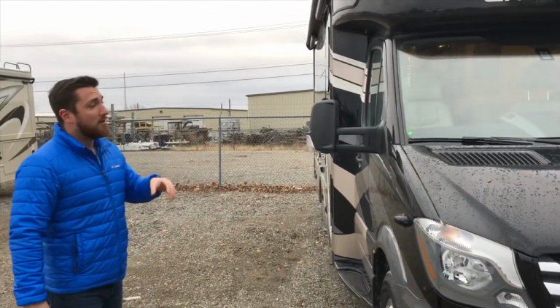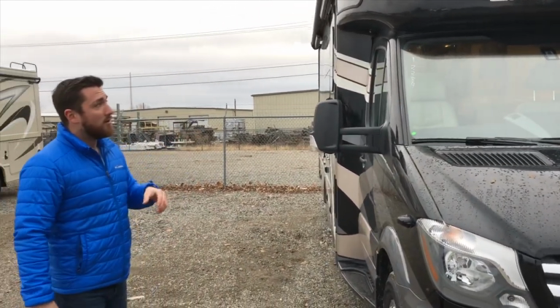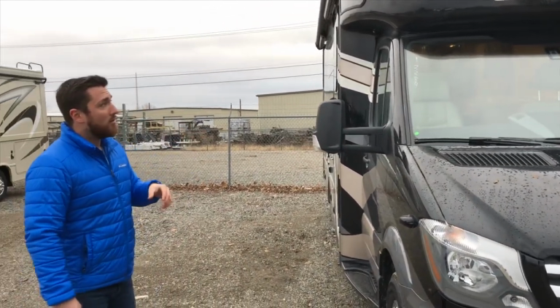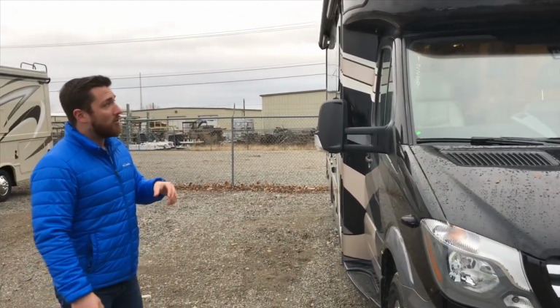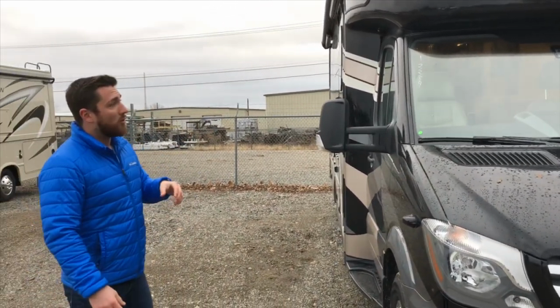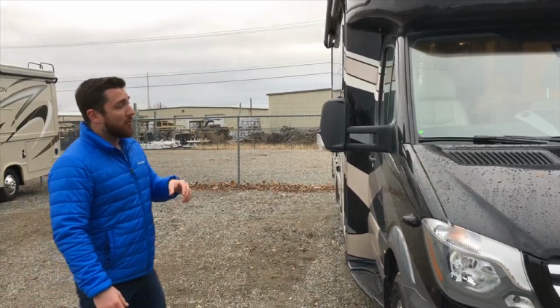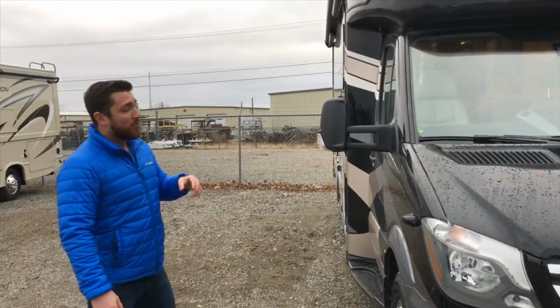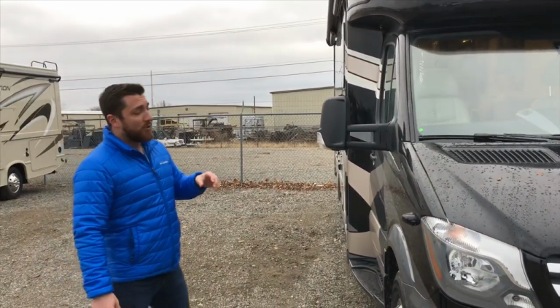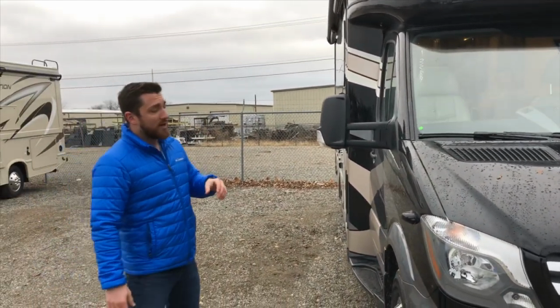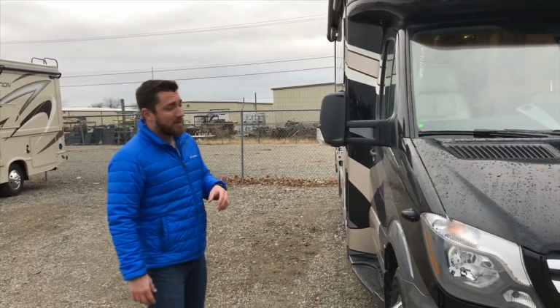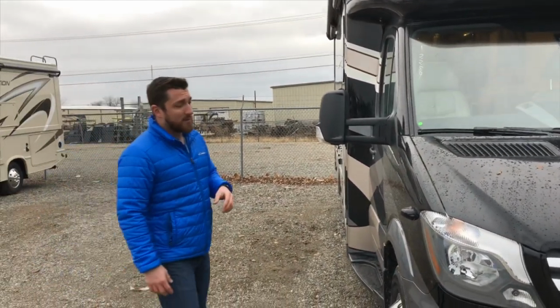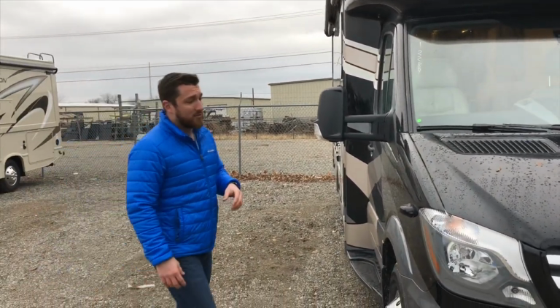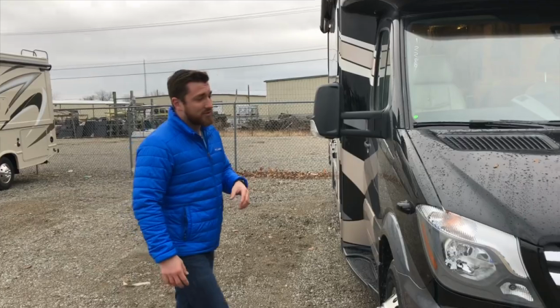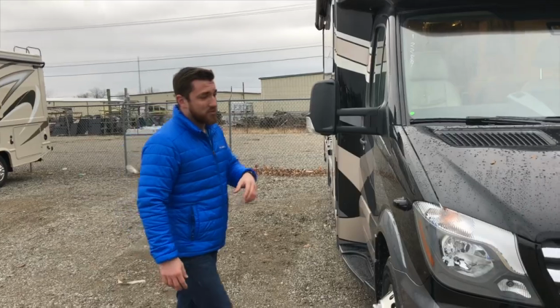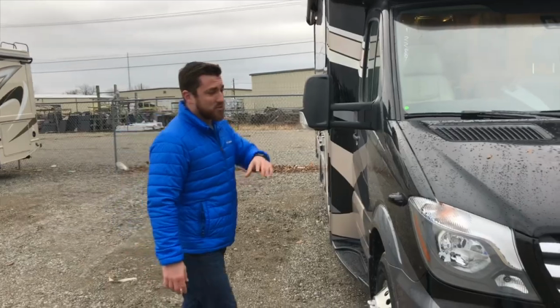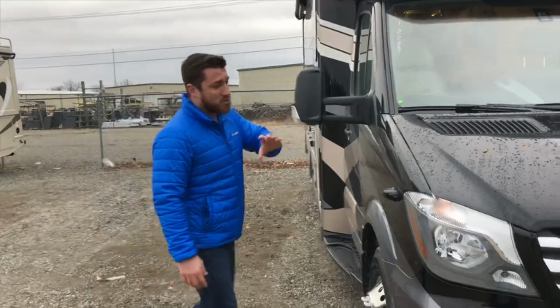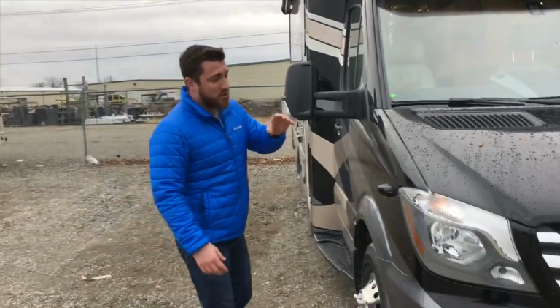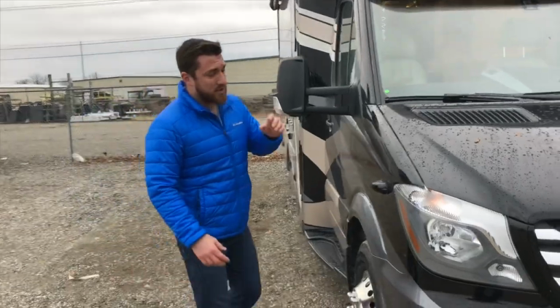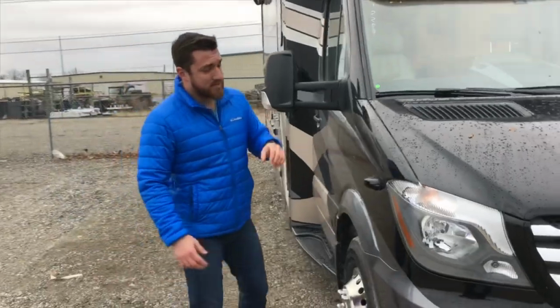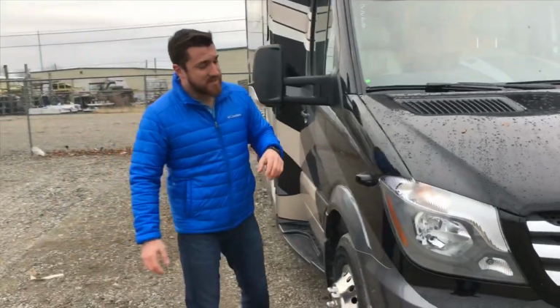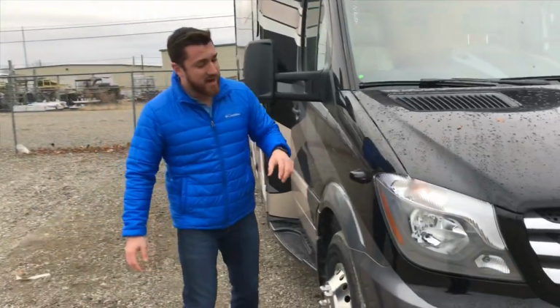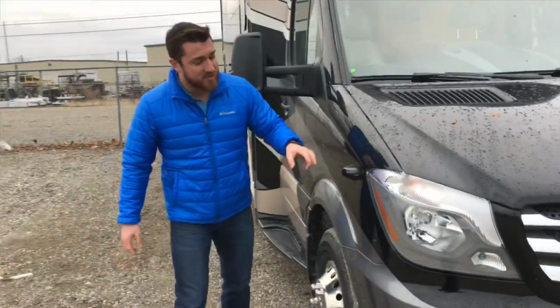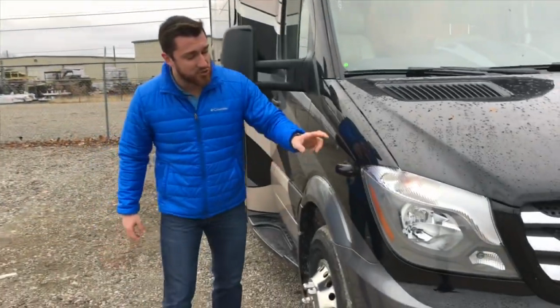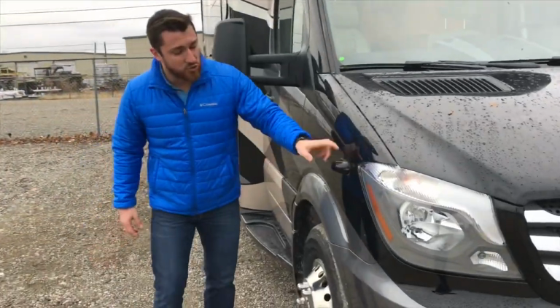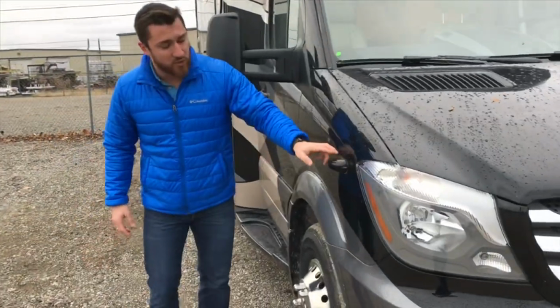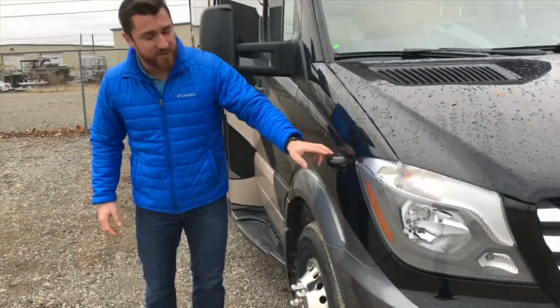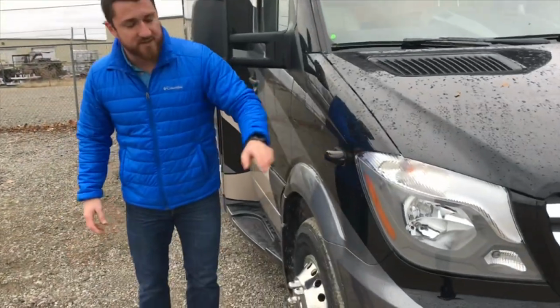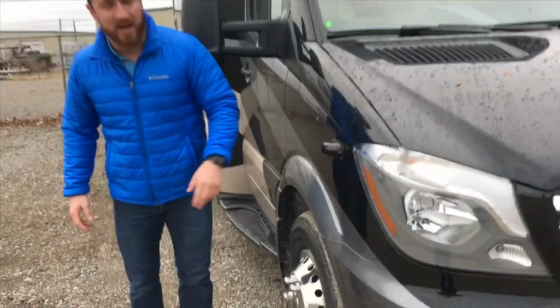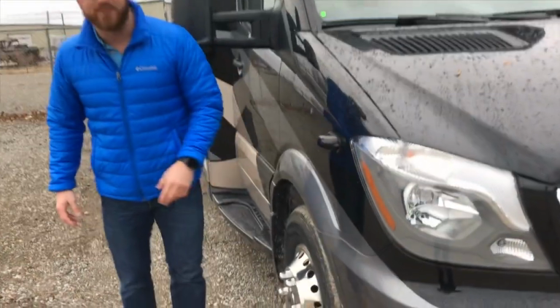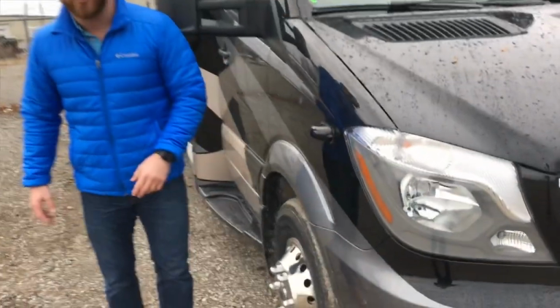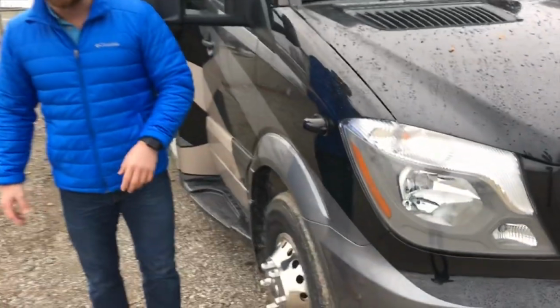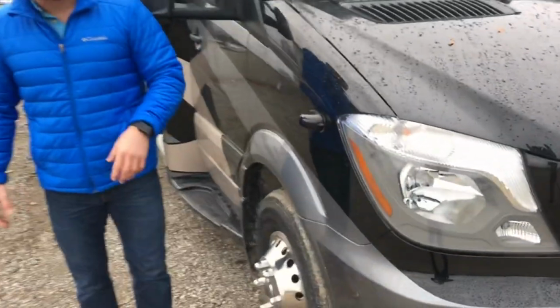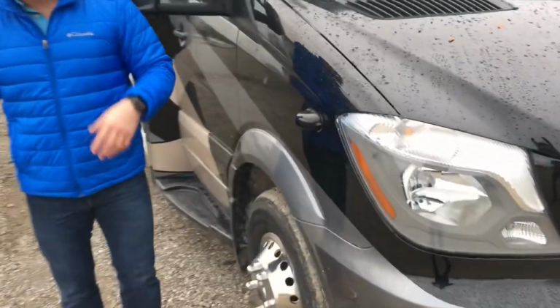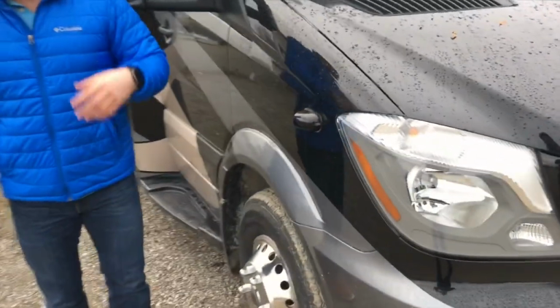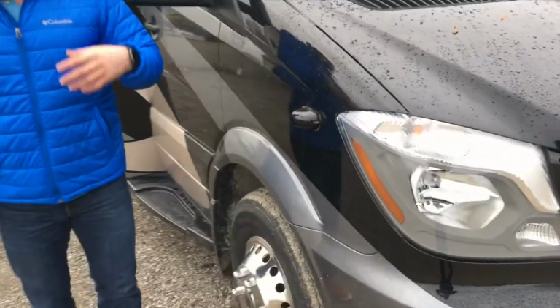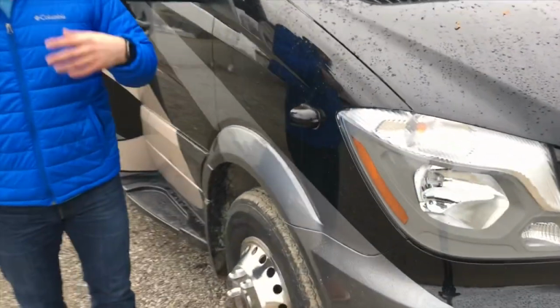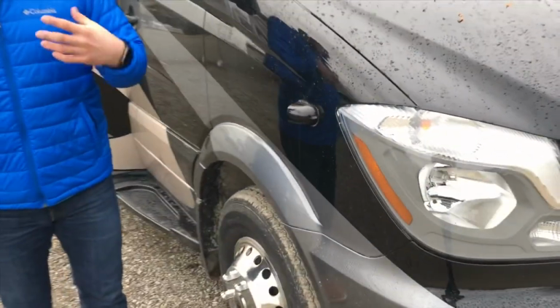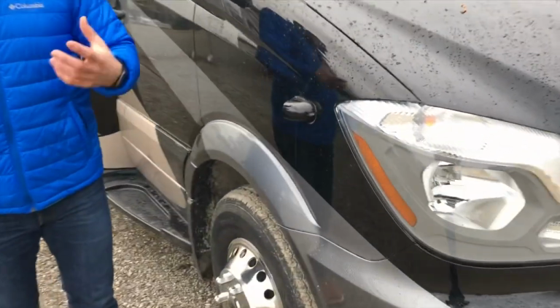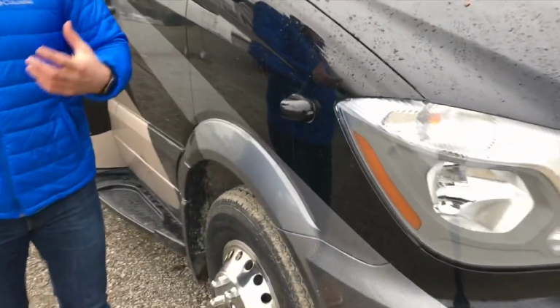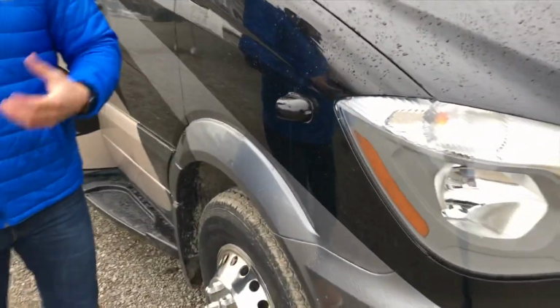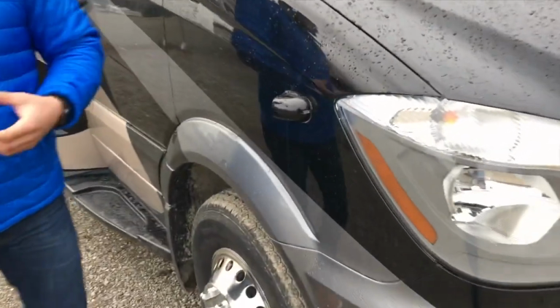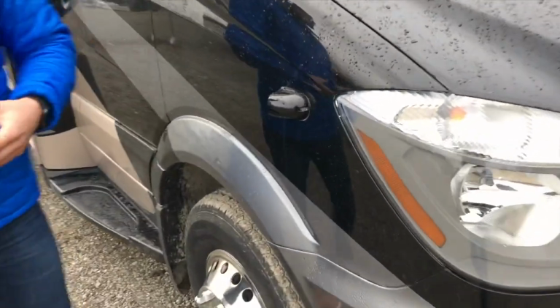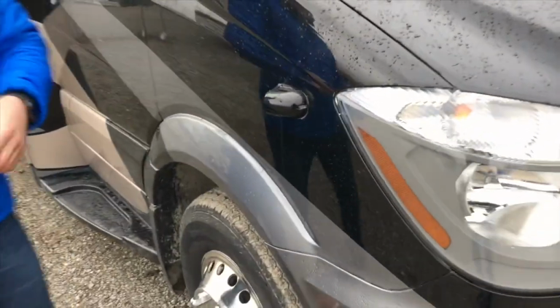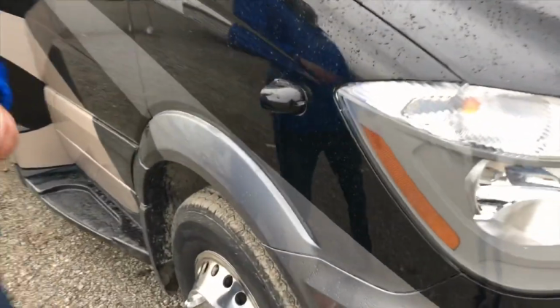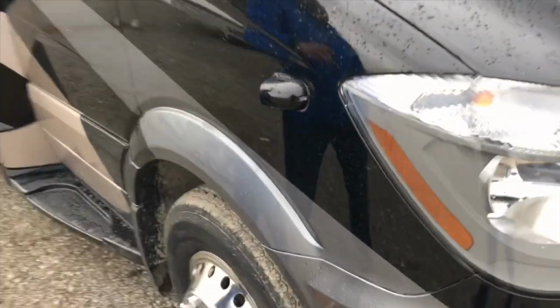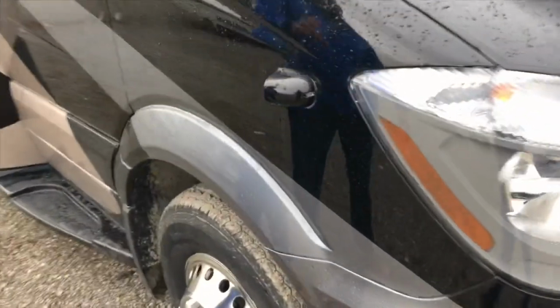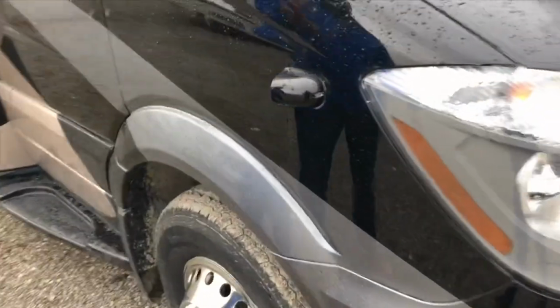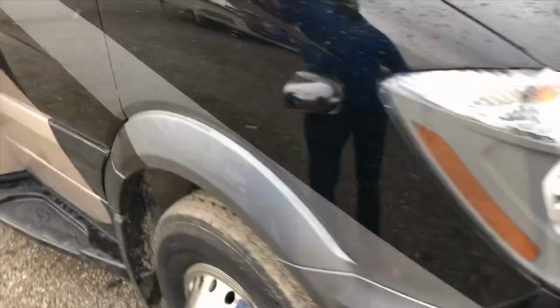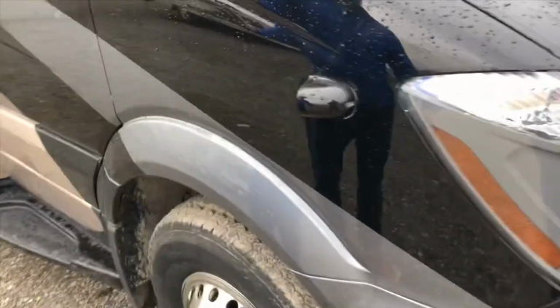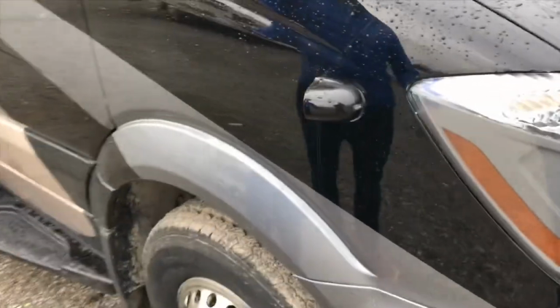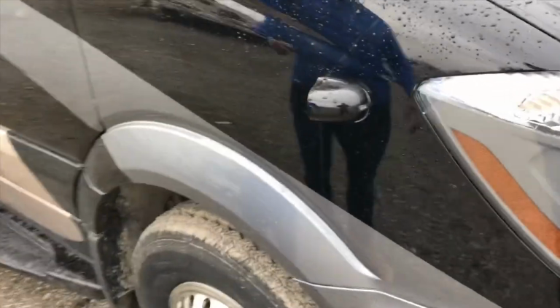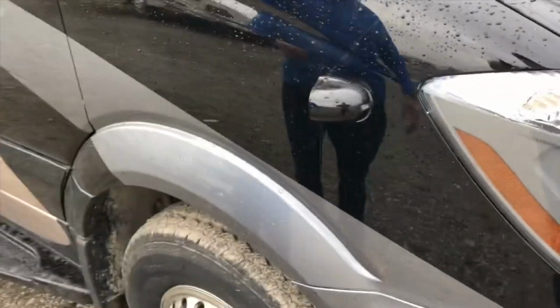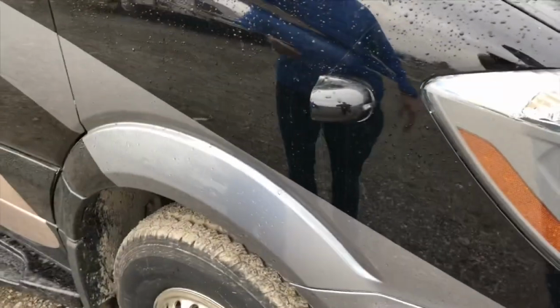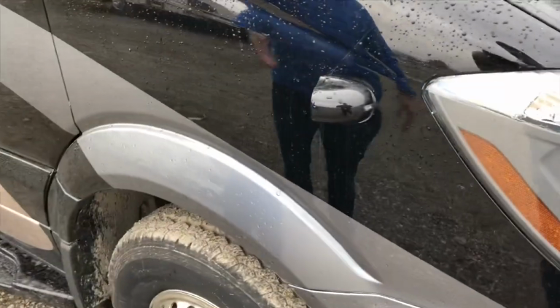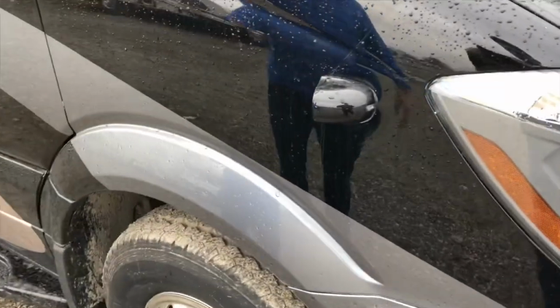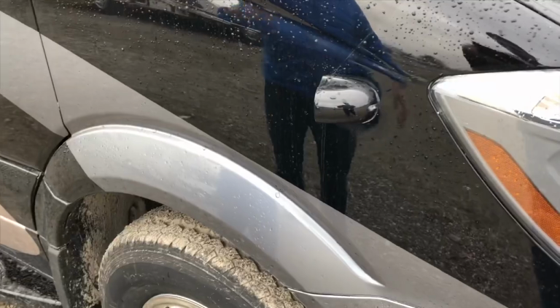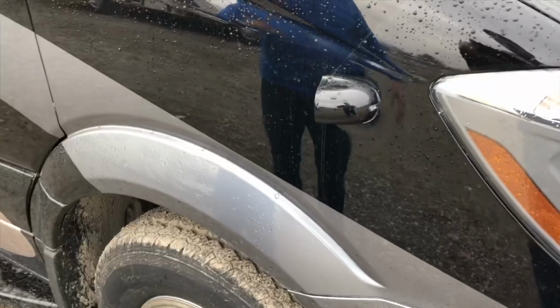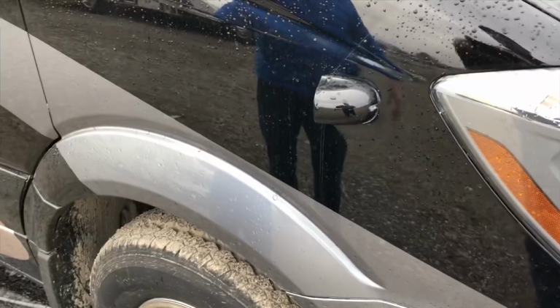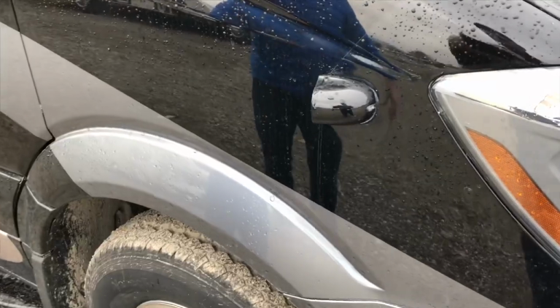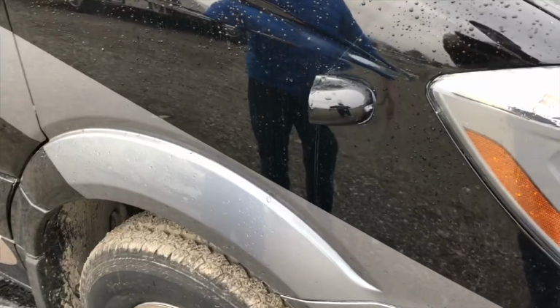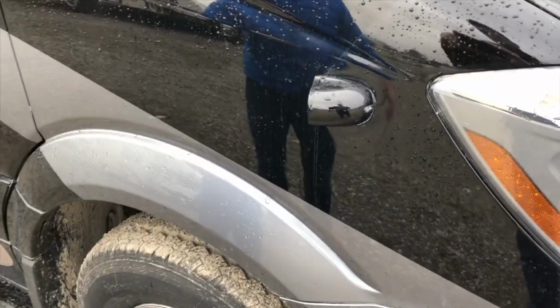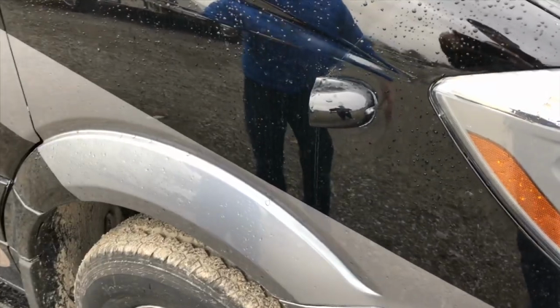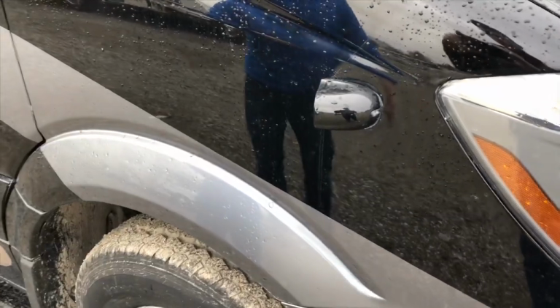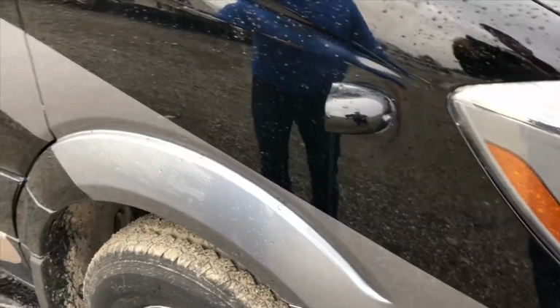What I really like going down the side is you do get the side view cameras. You can easily see what's going down the side of your coach when you engage your blinkers.